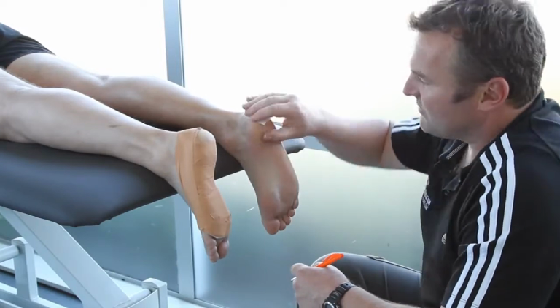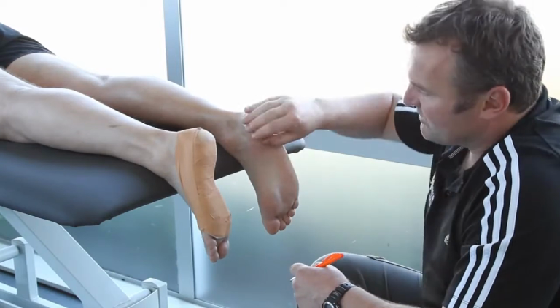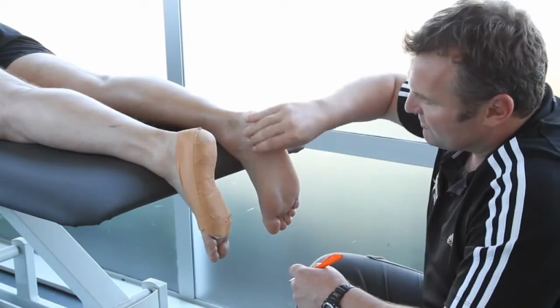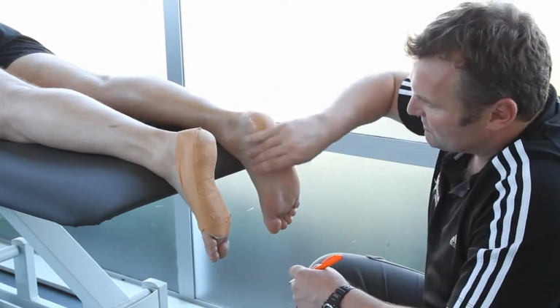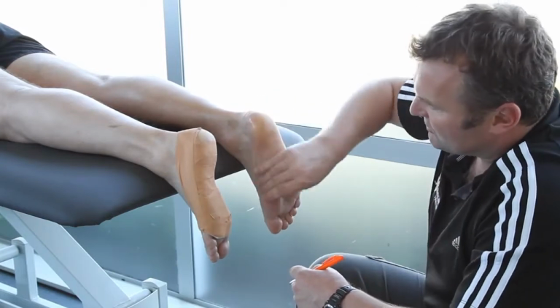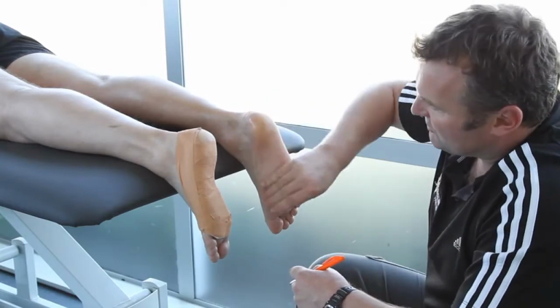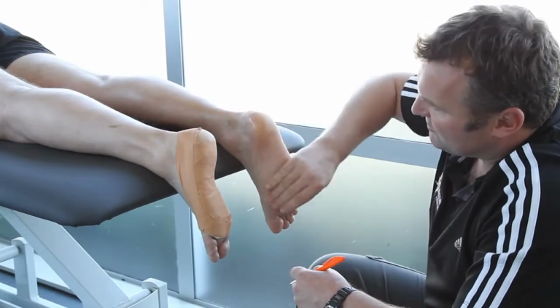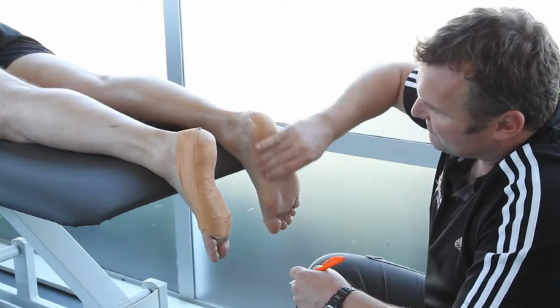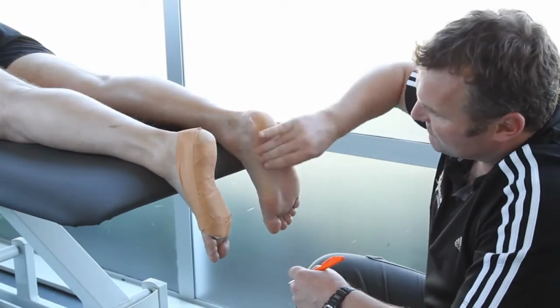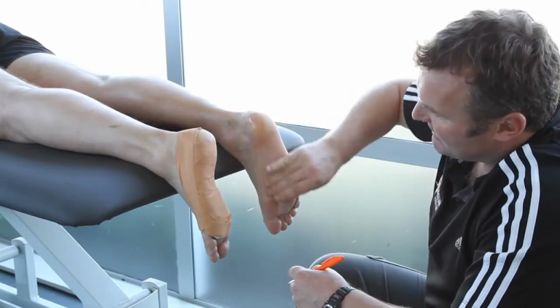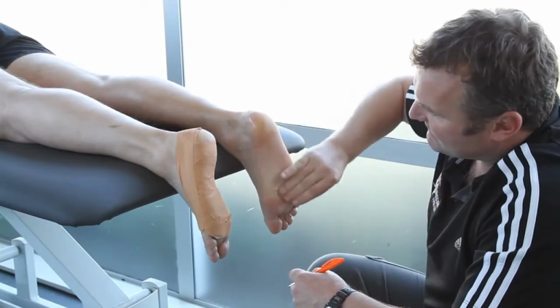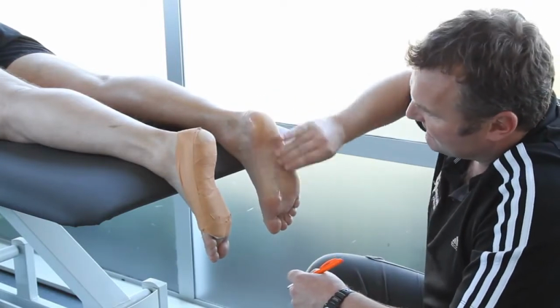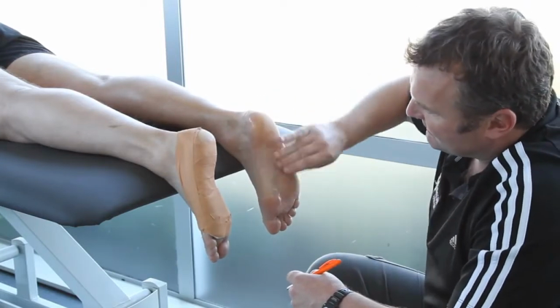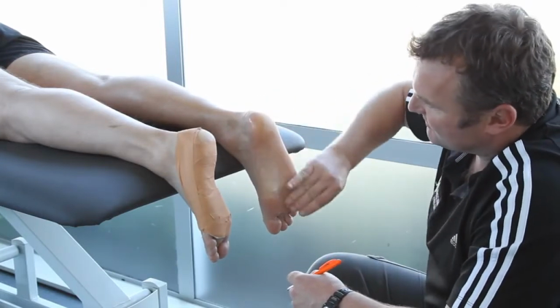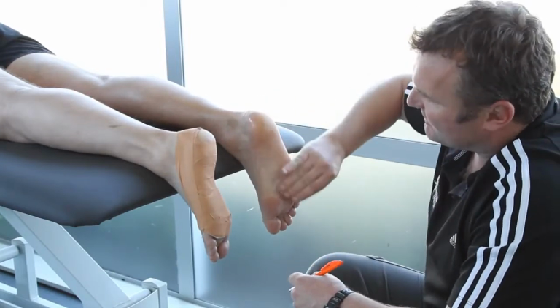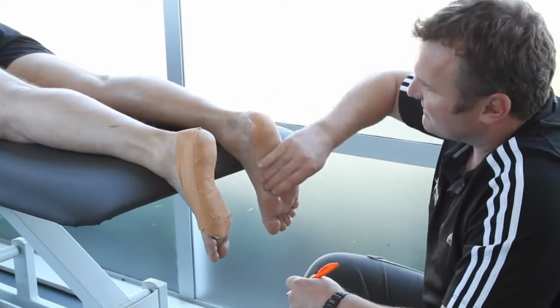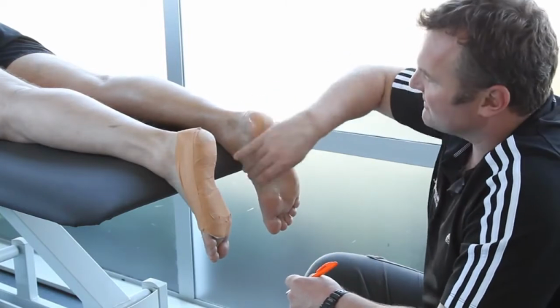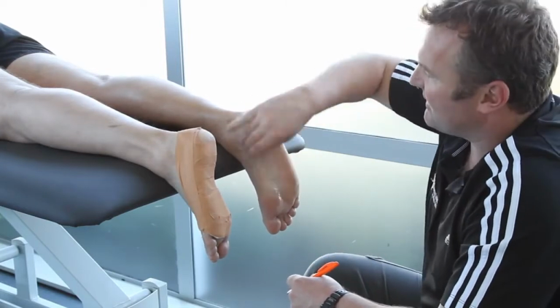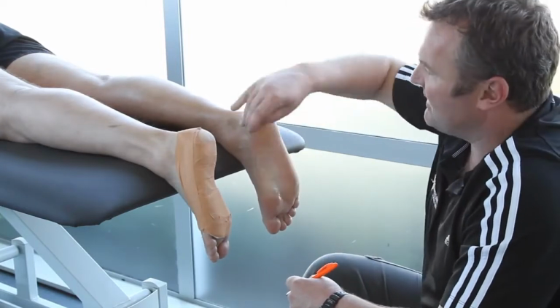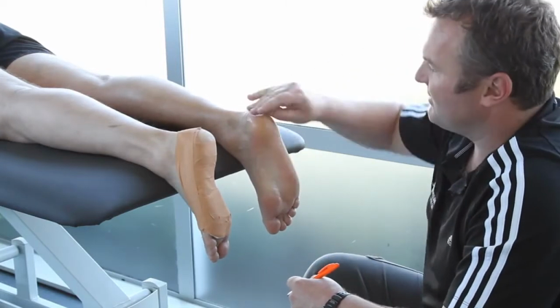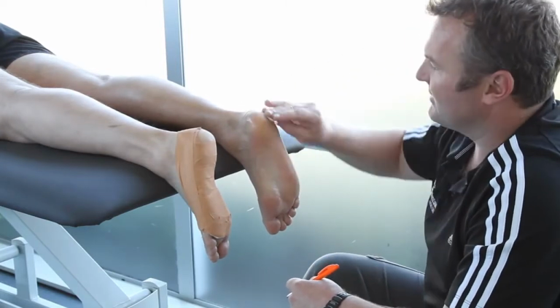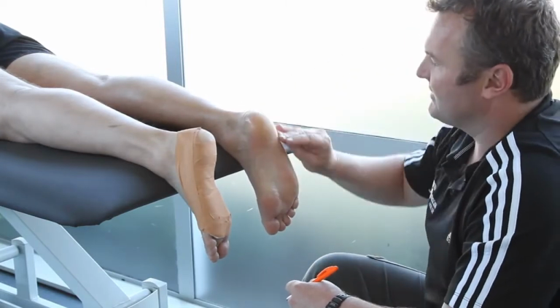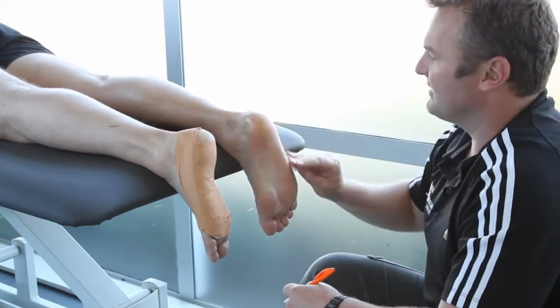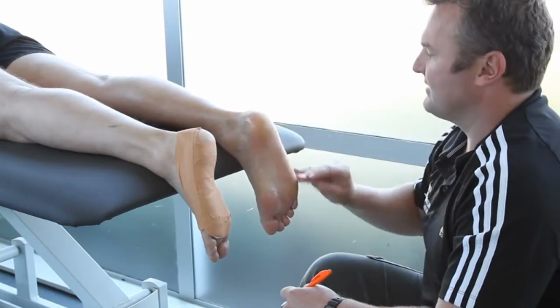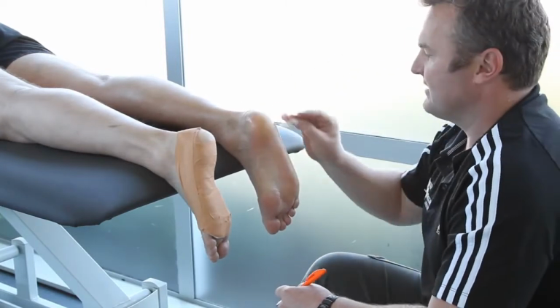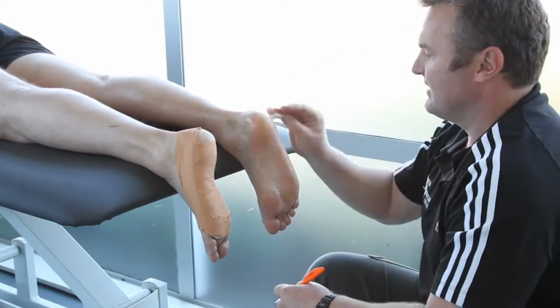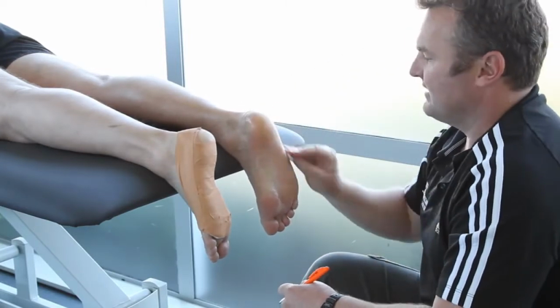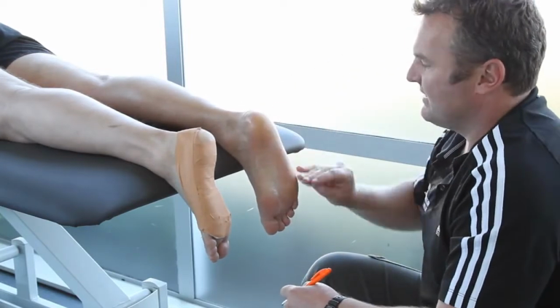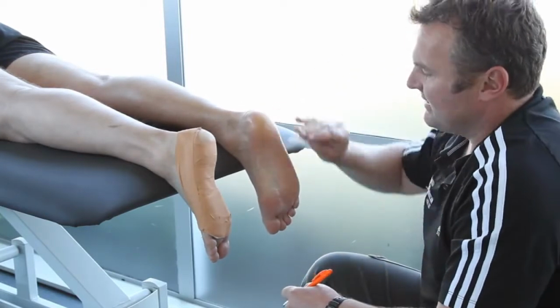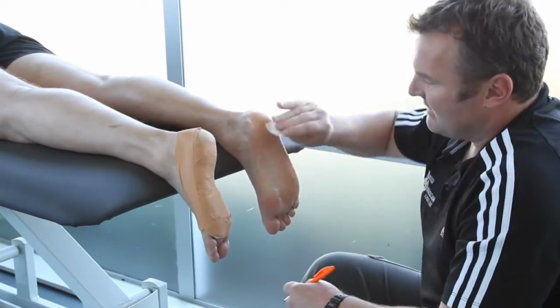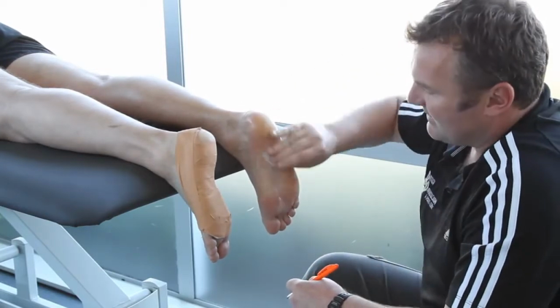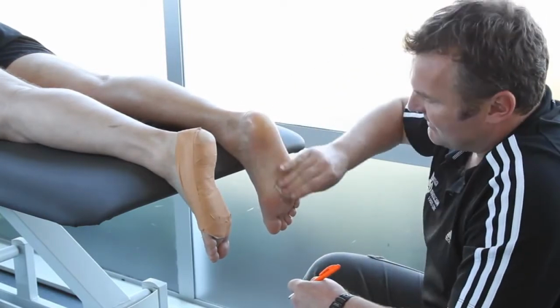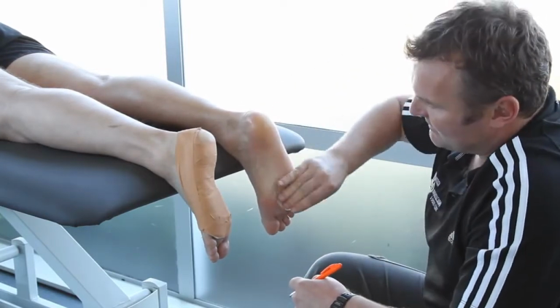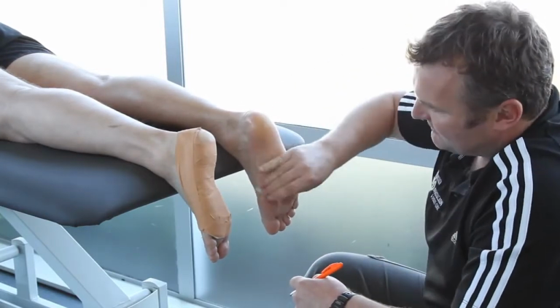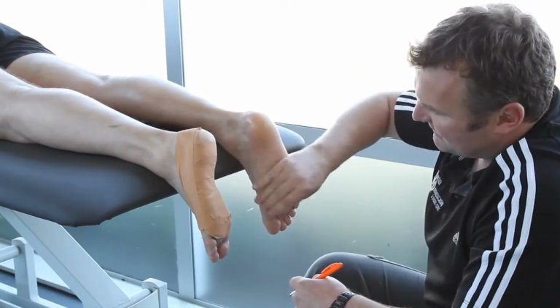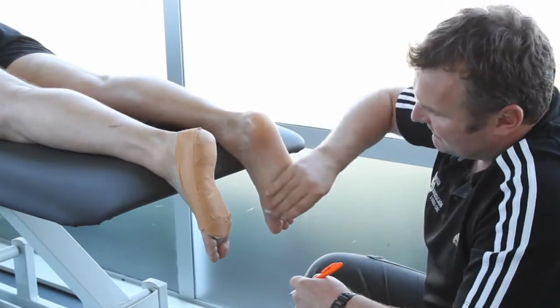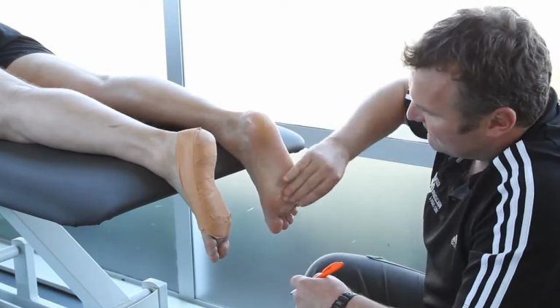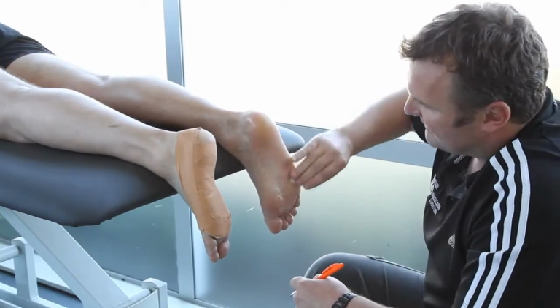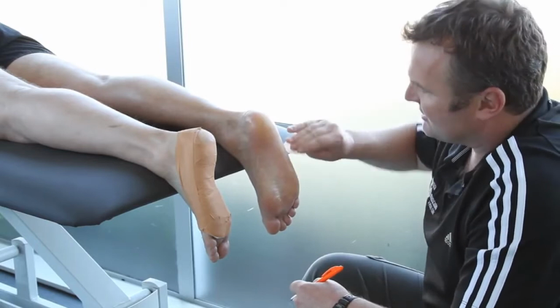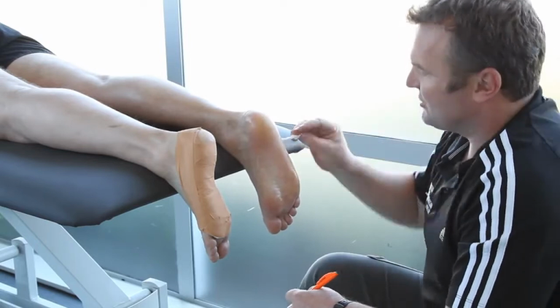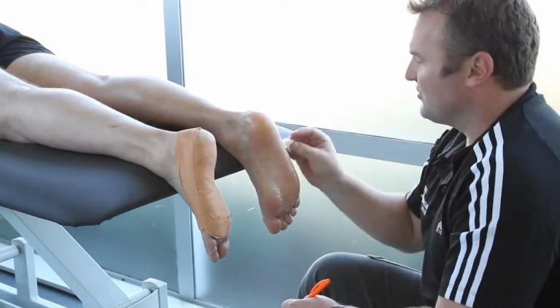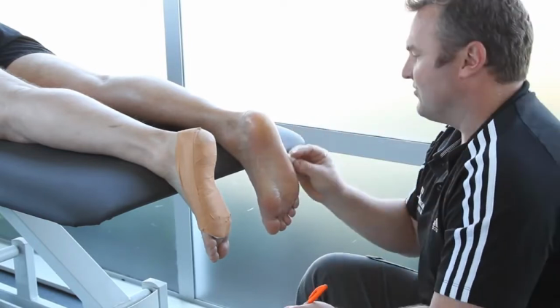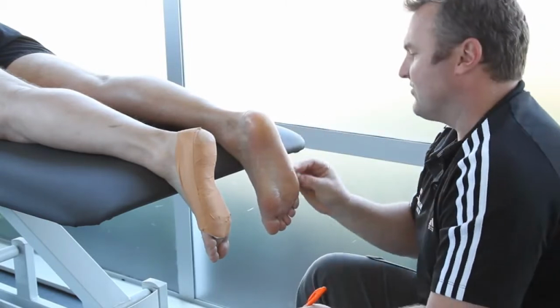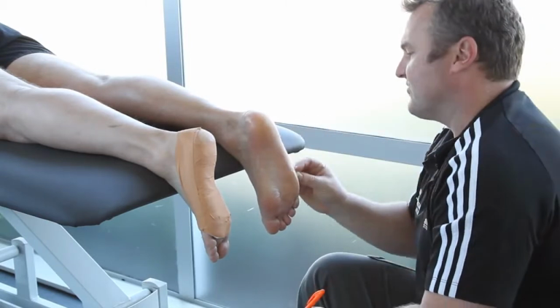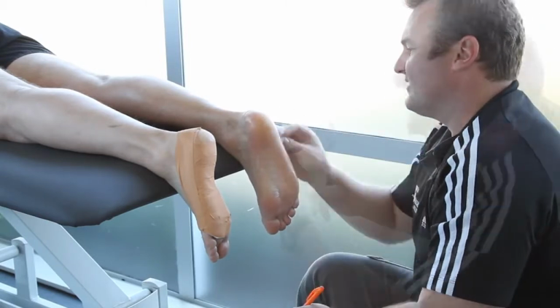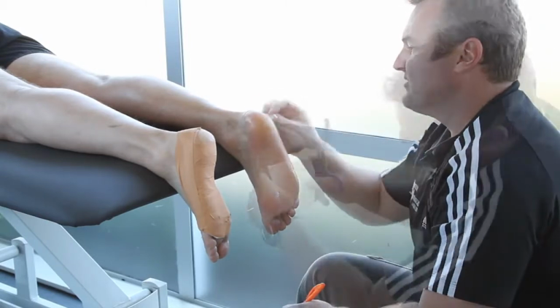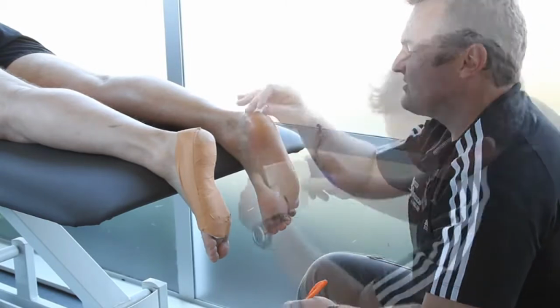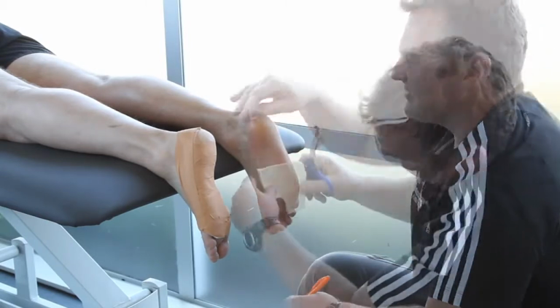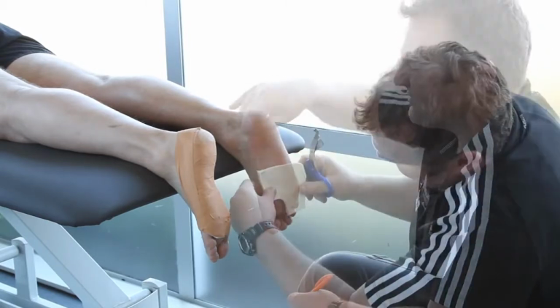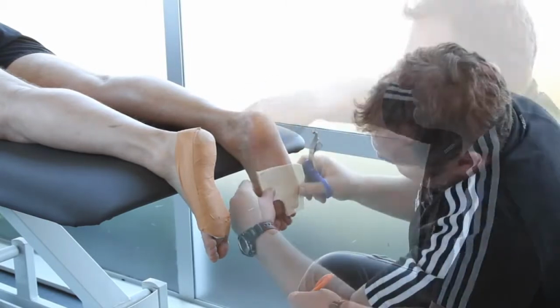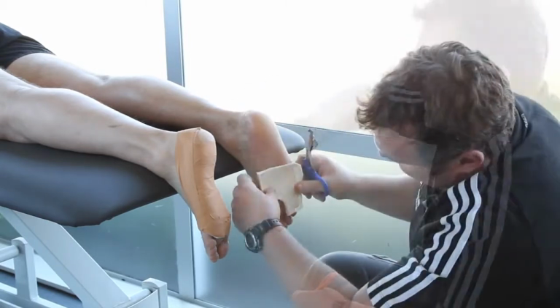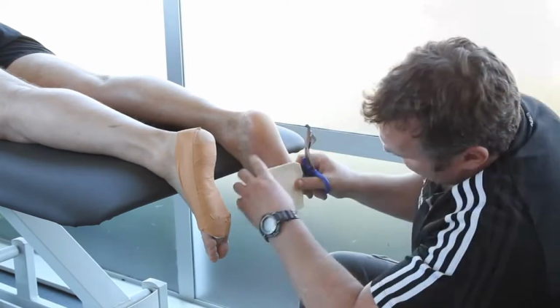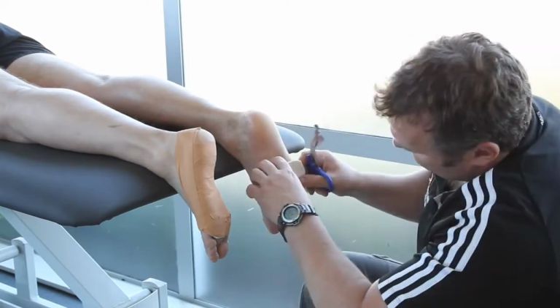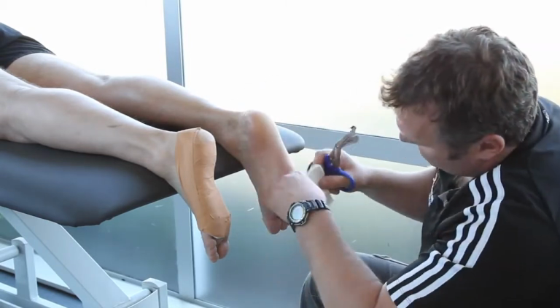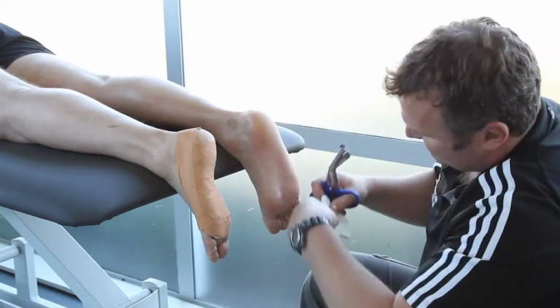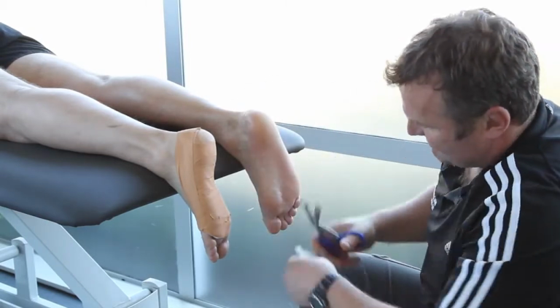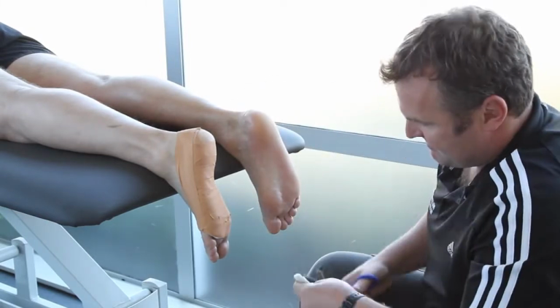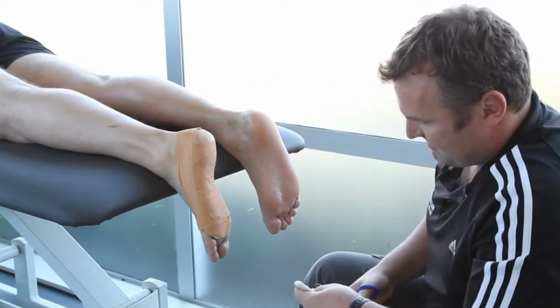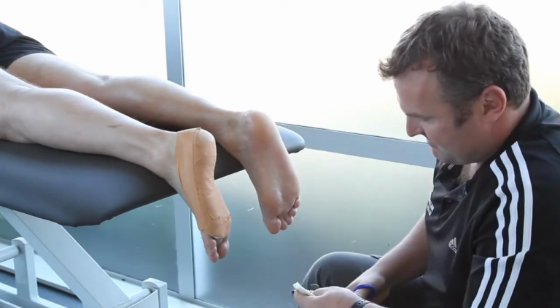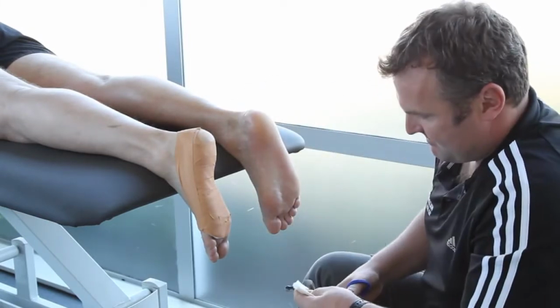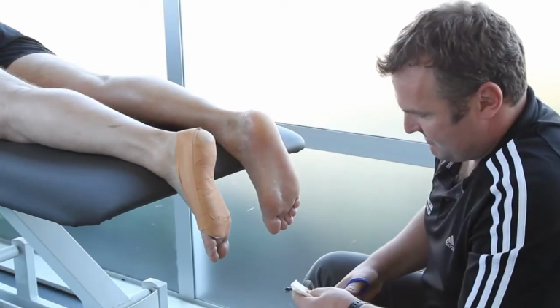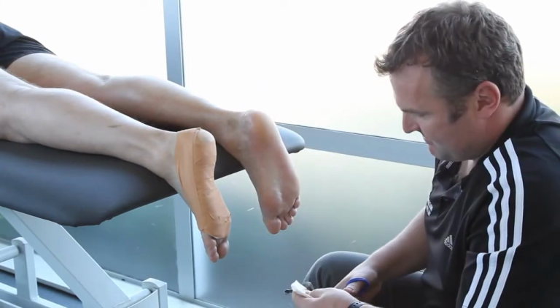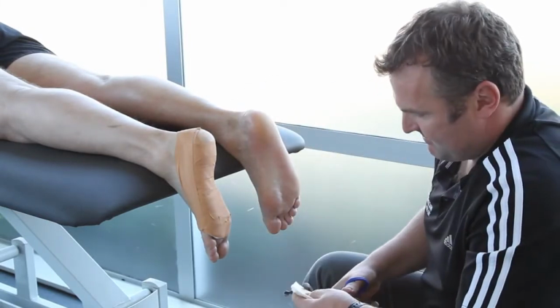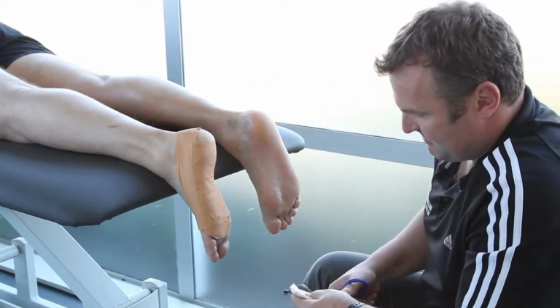Before taping, Doug checks for allergies and cleans the foot to remove any traces of oil and ensure the tape will adhere effectively.